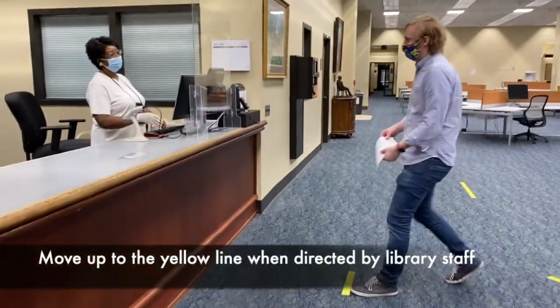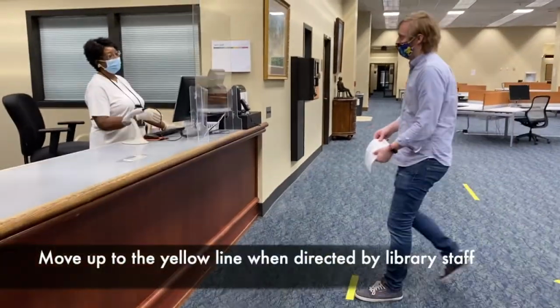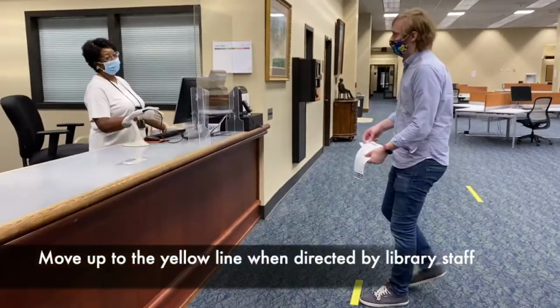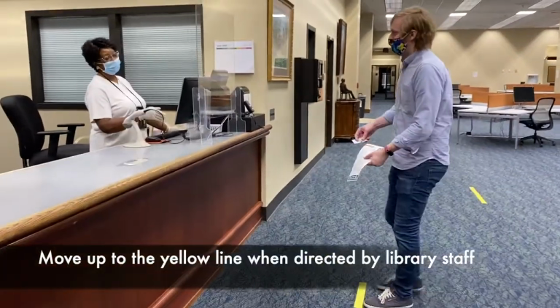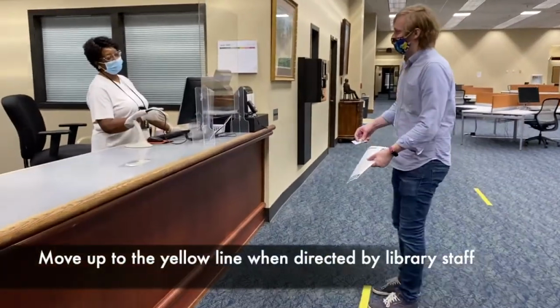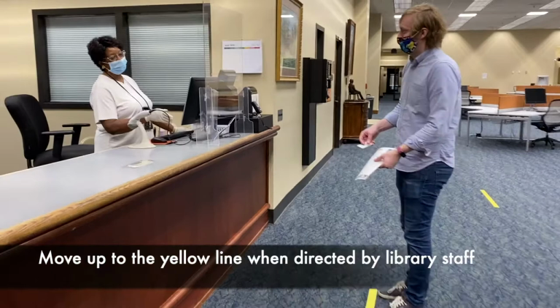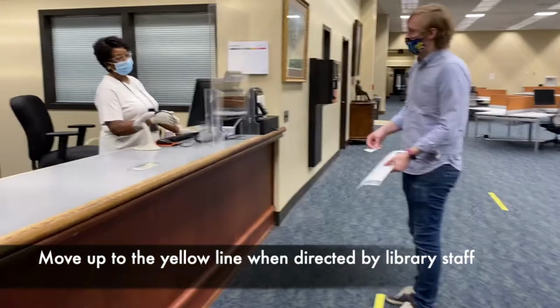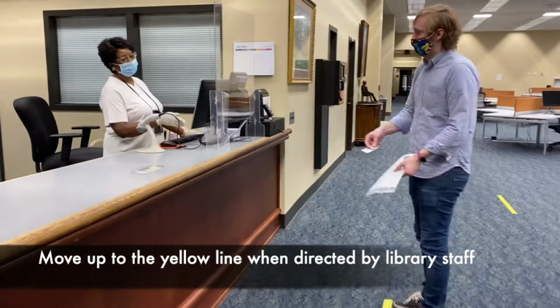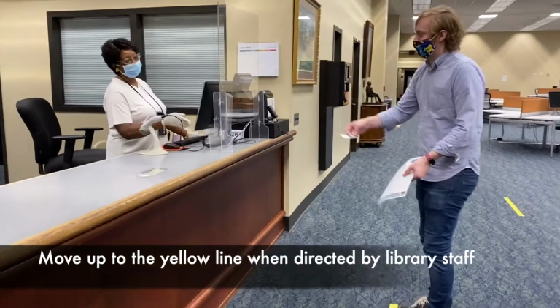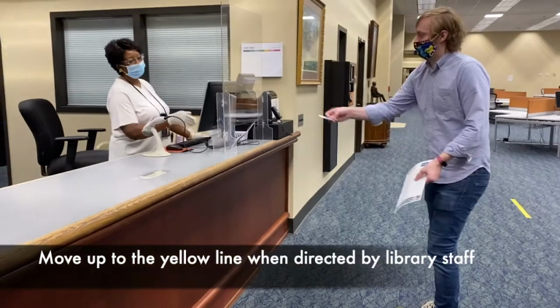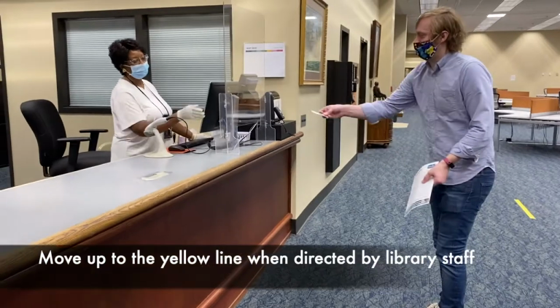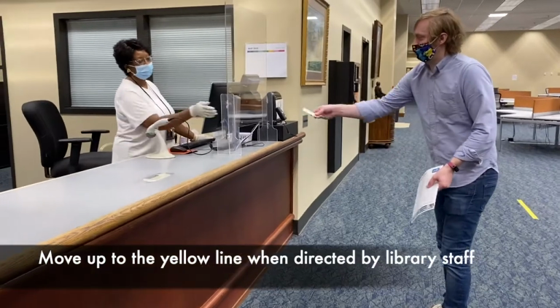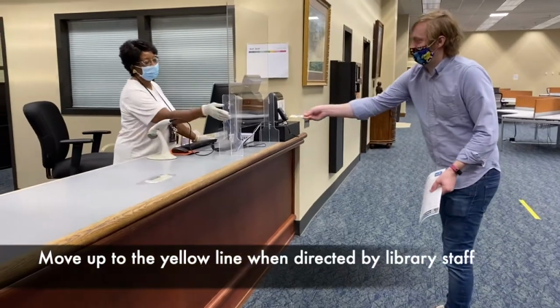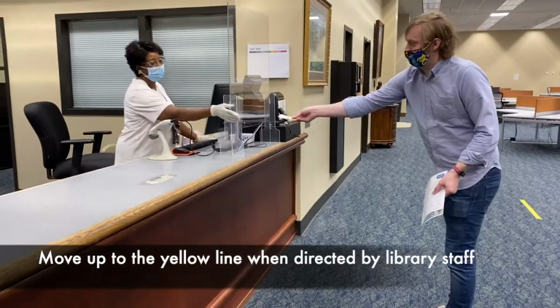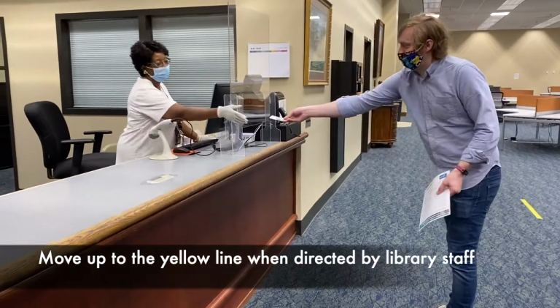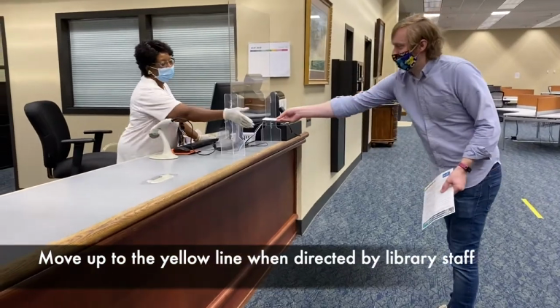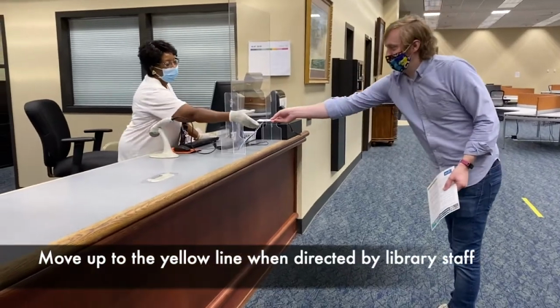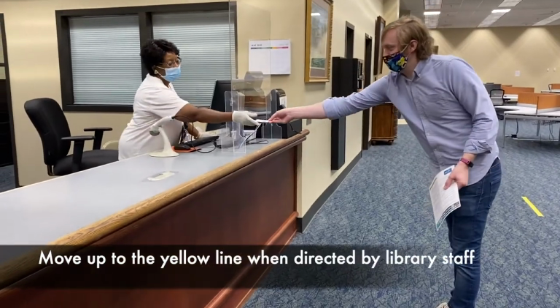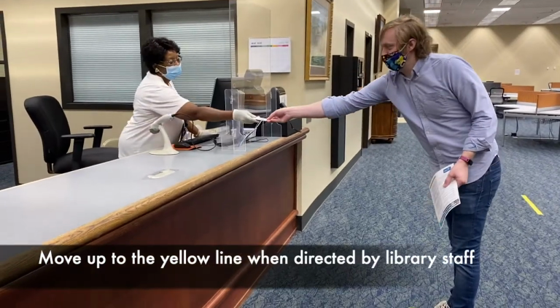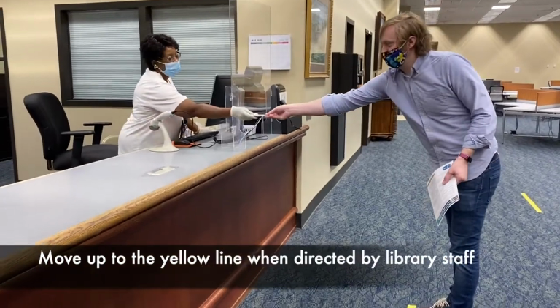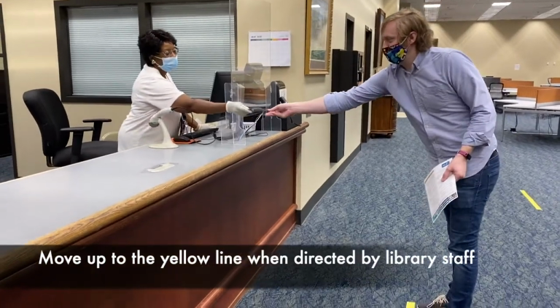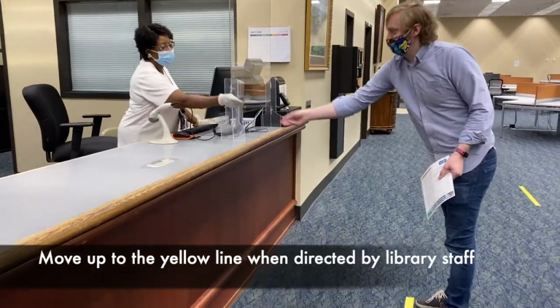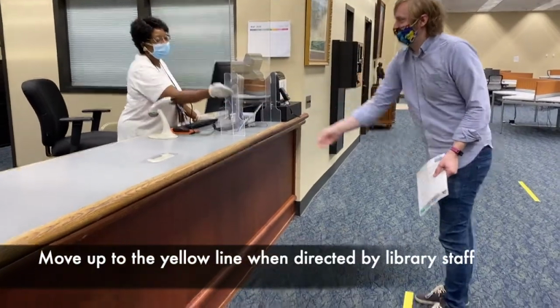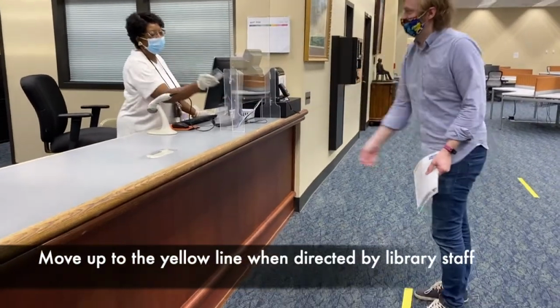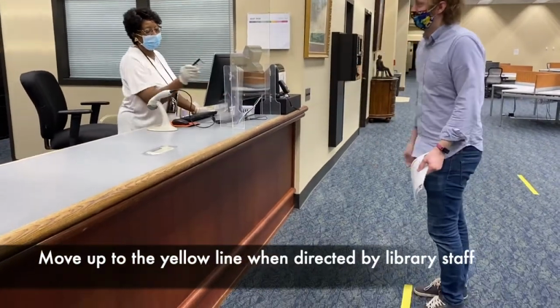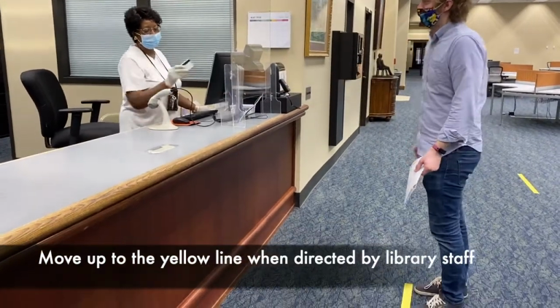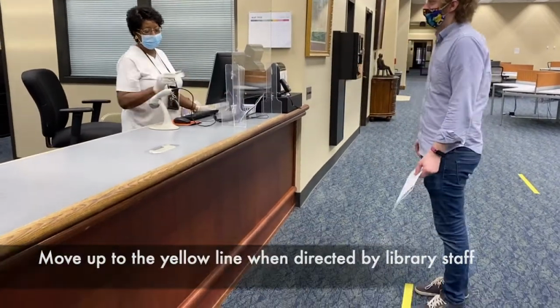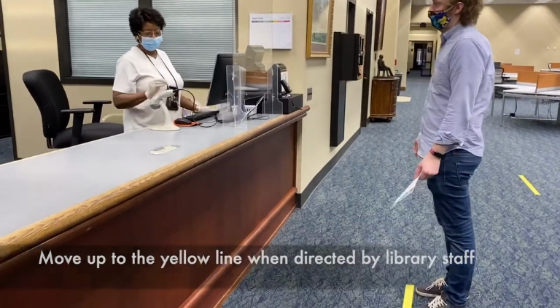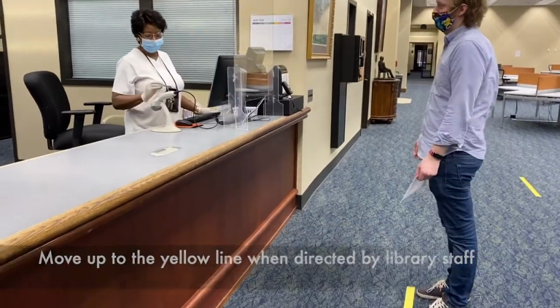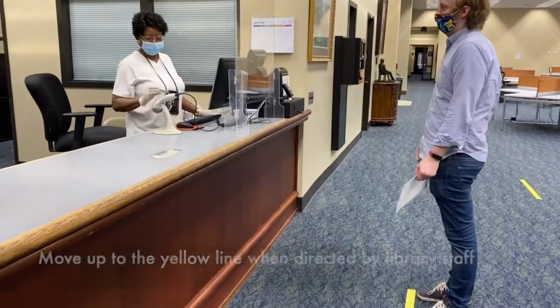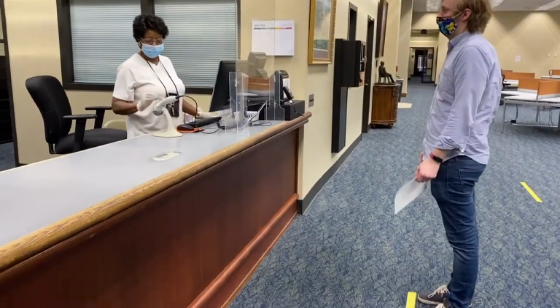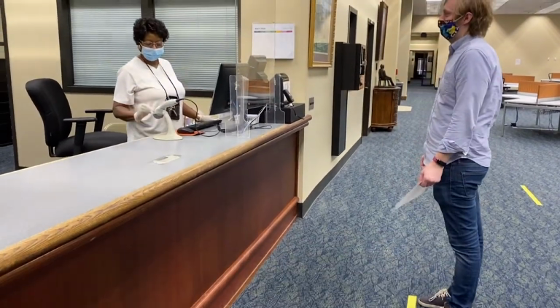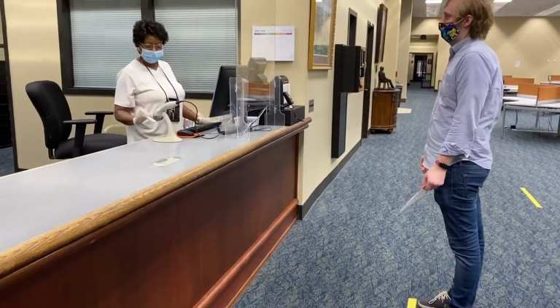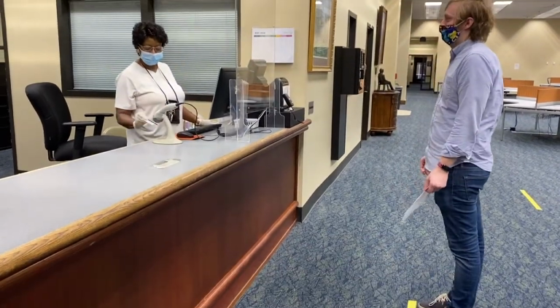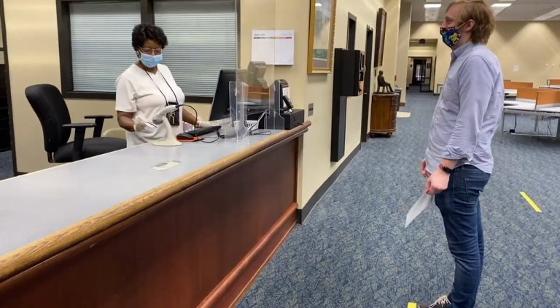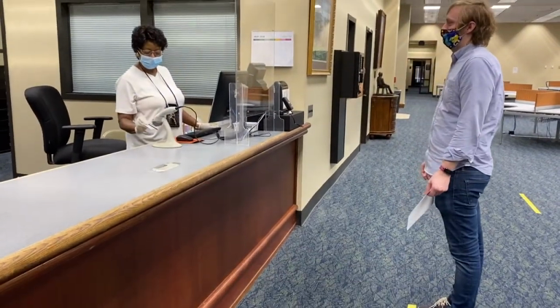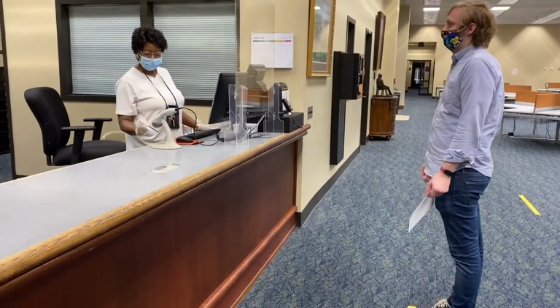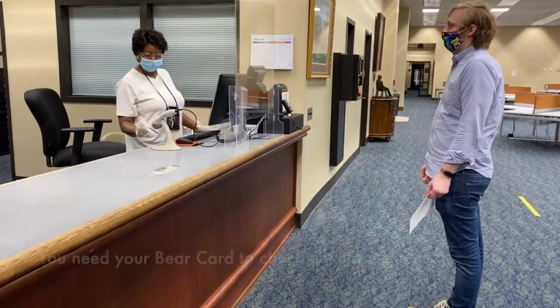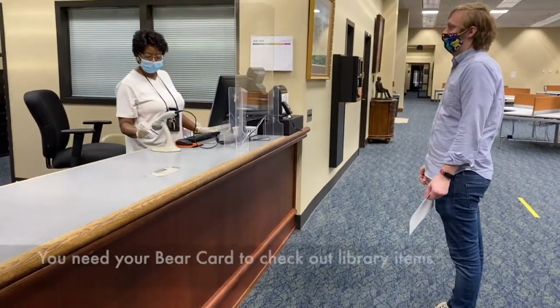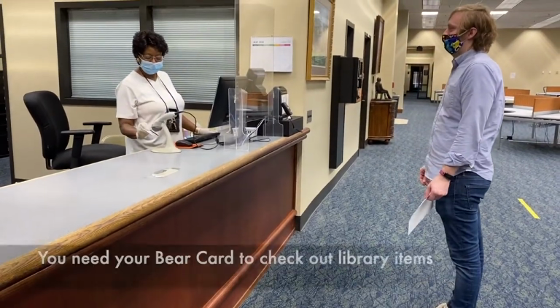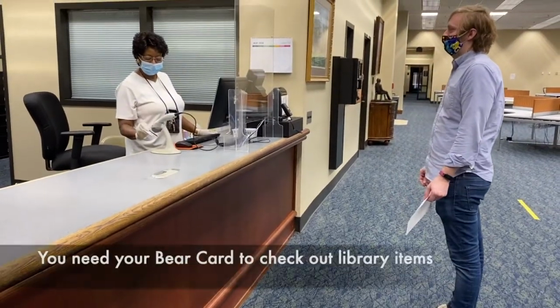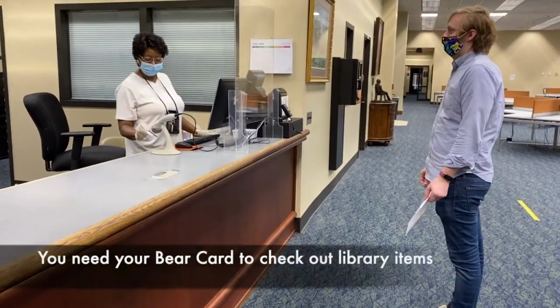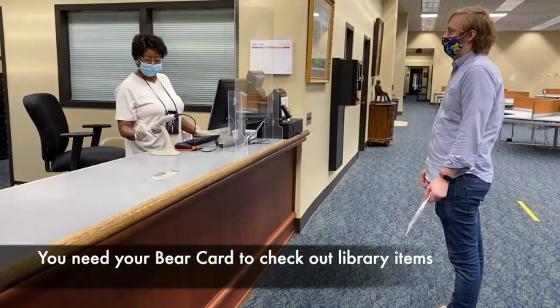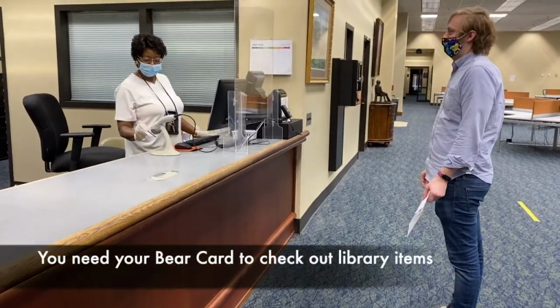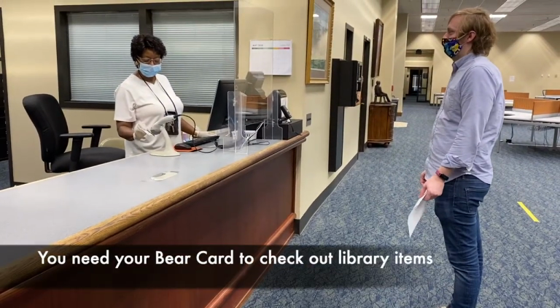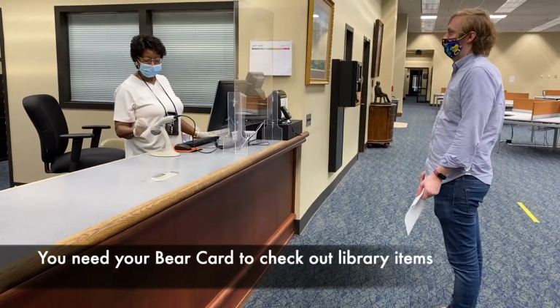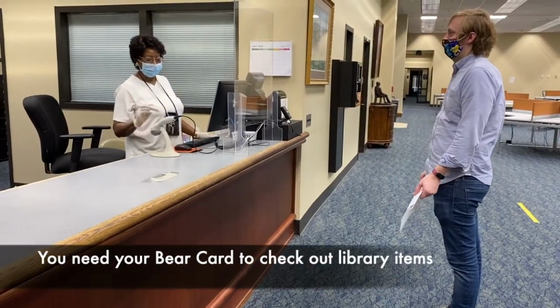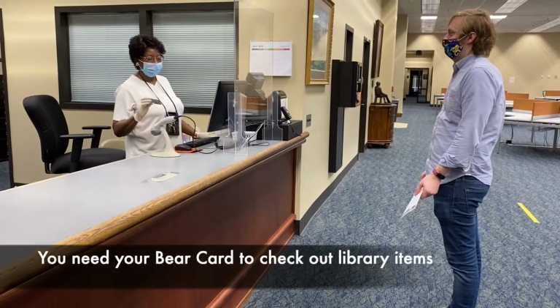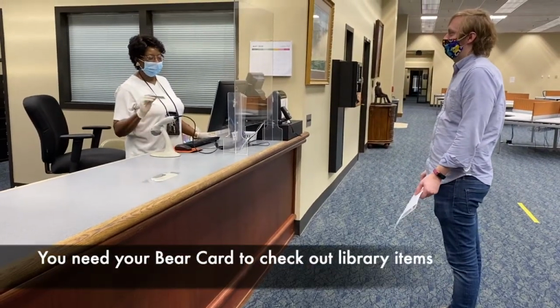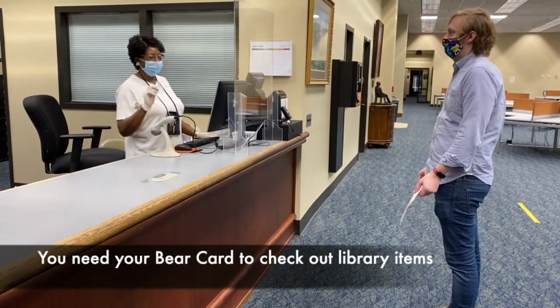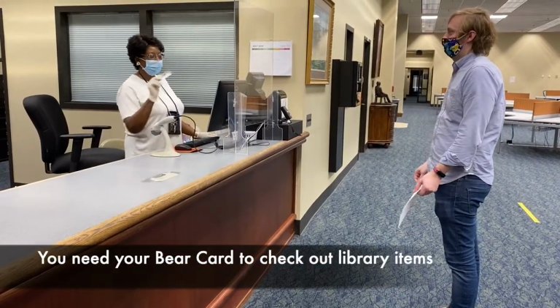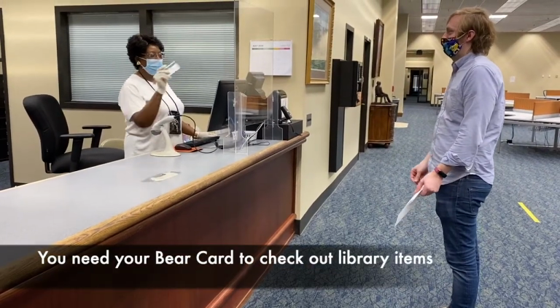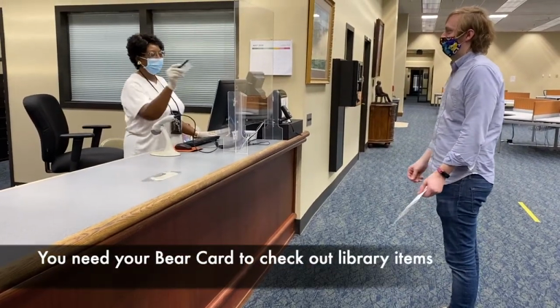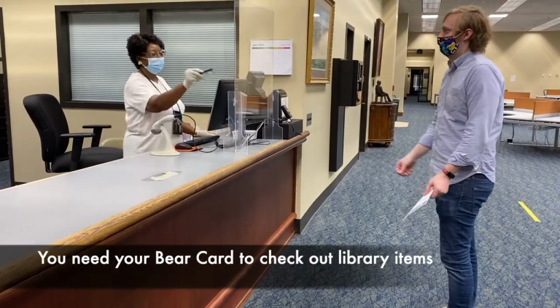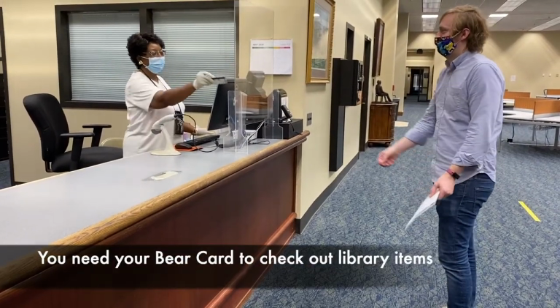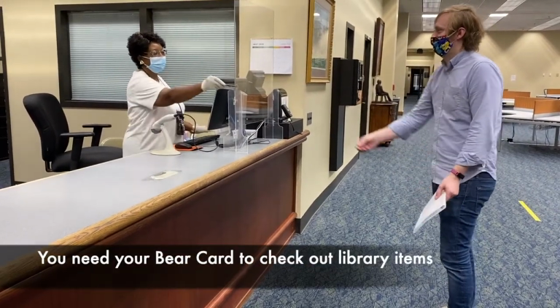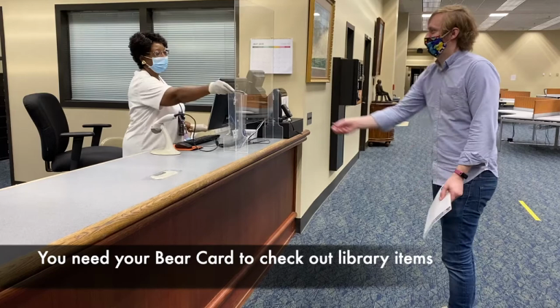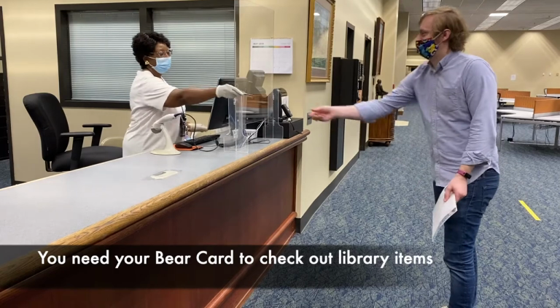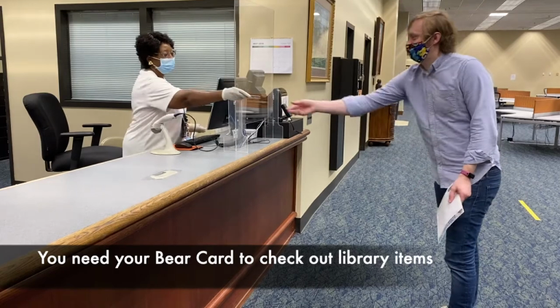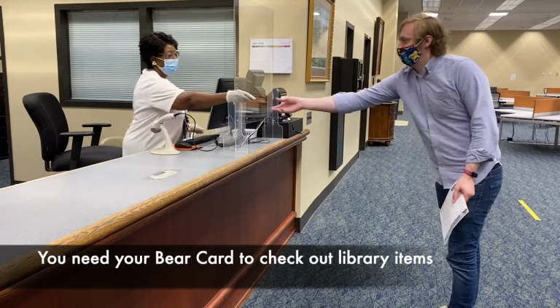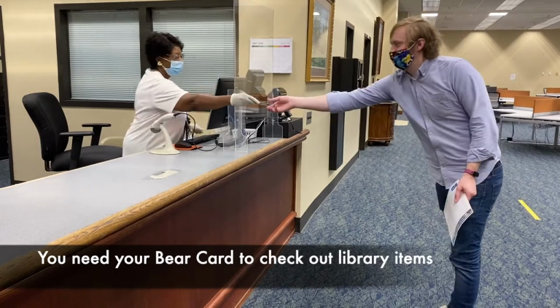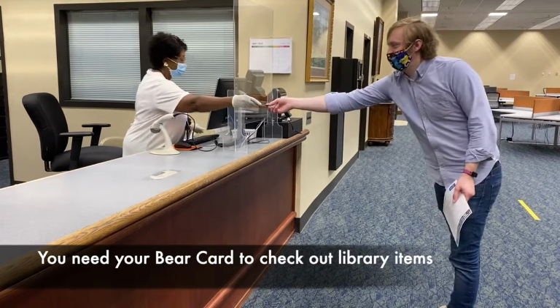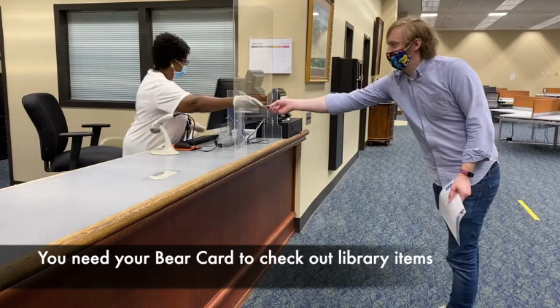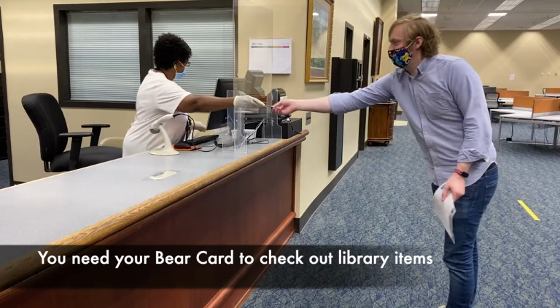Can I have your card? Yes, there you go. Thank you. There you go. Thank you.